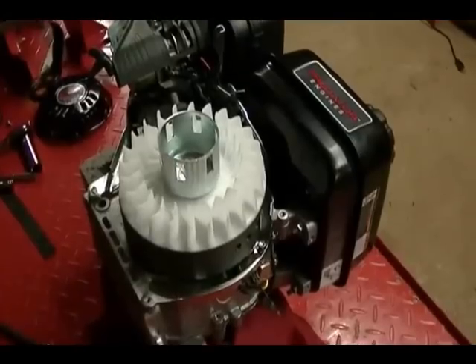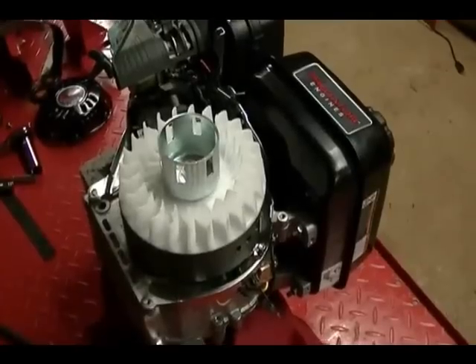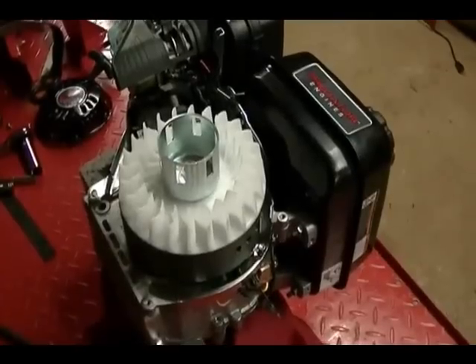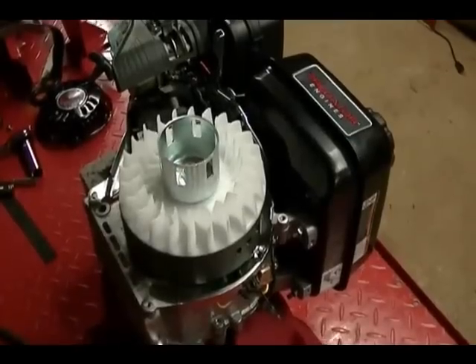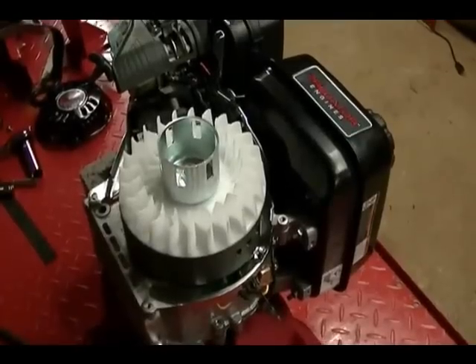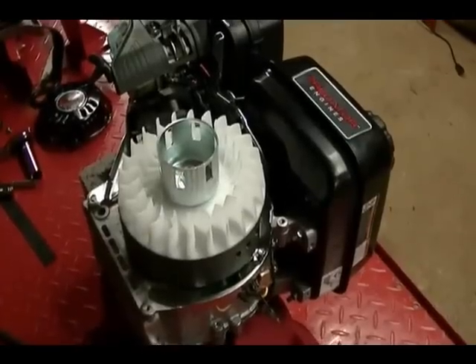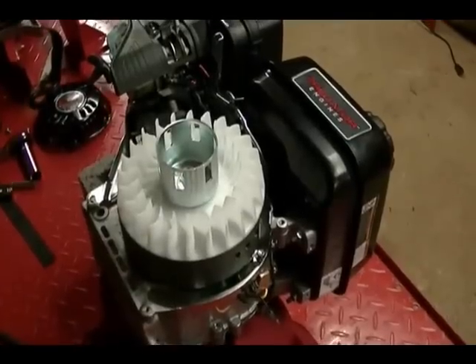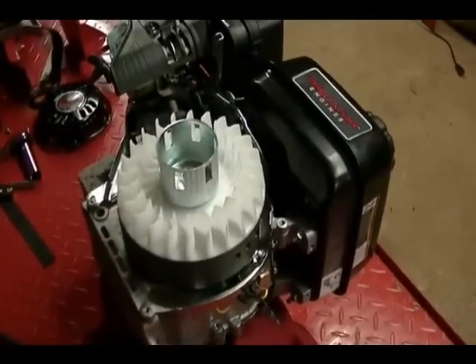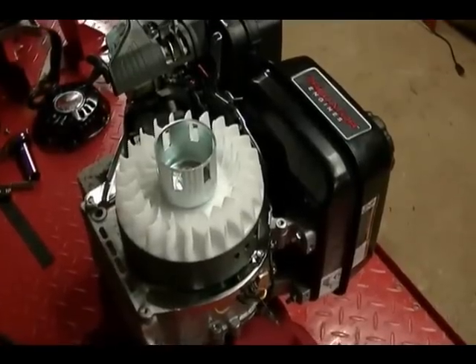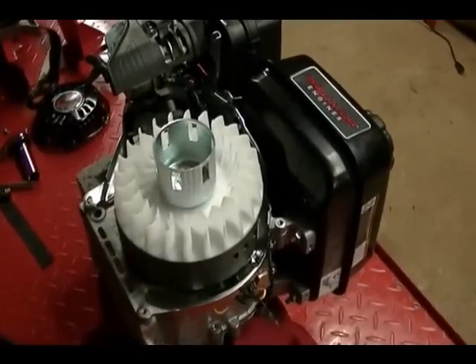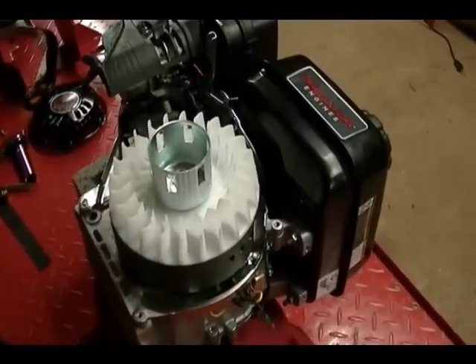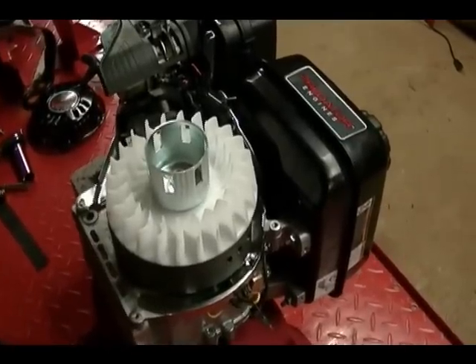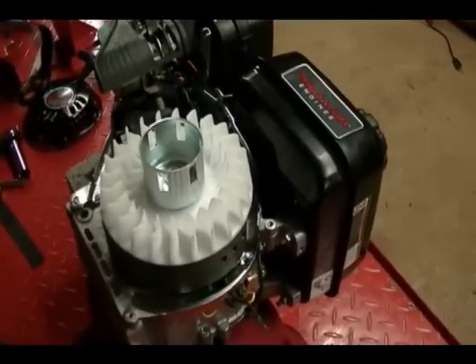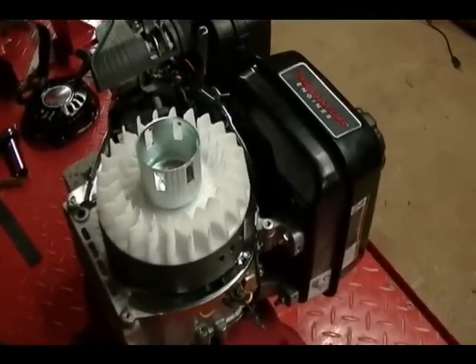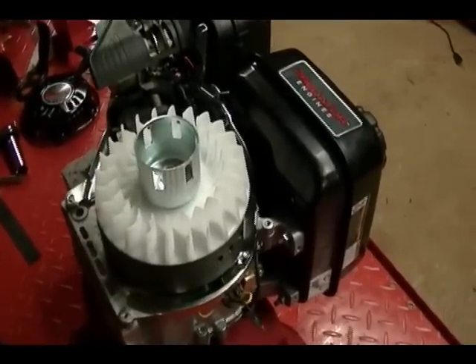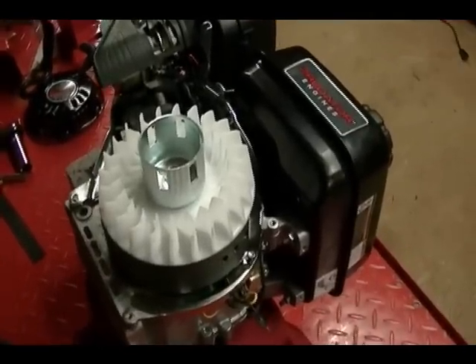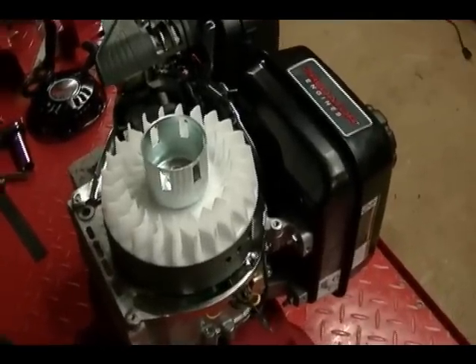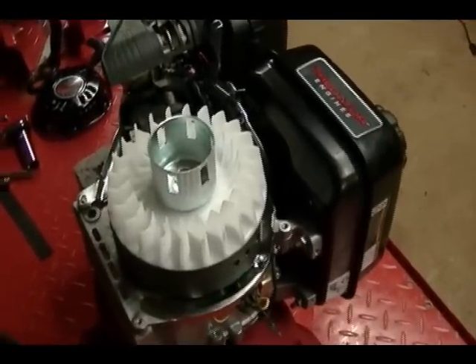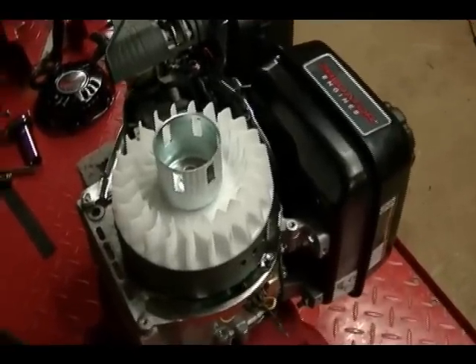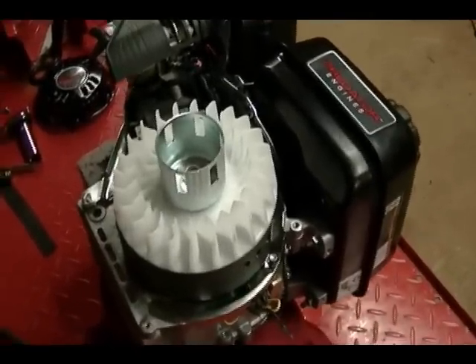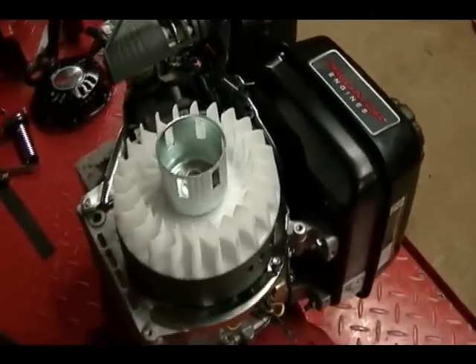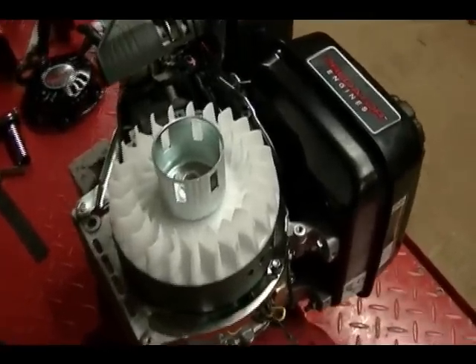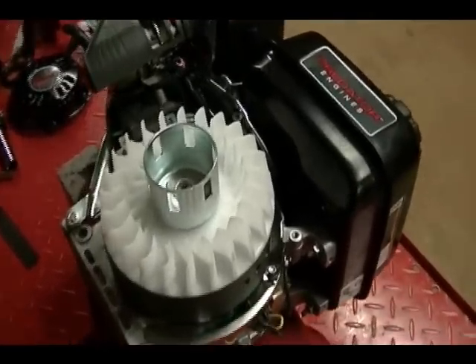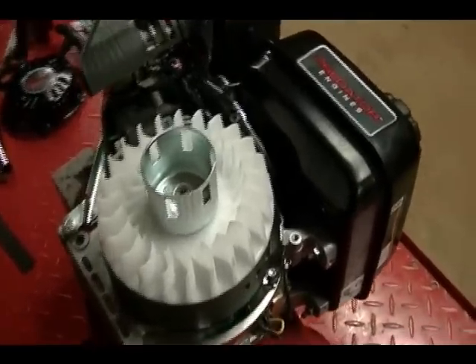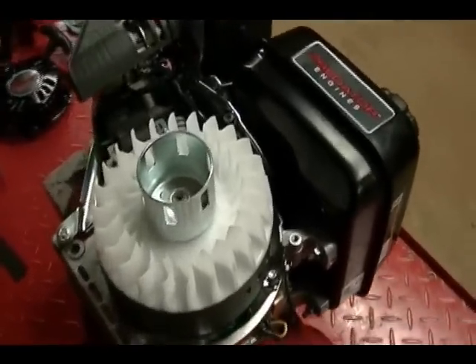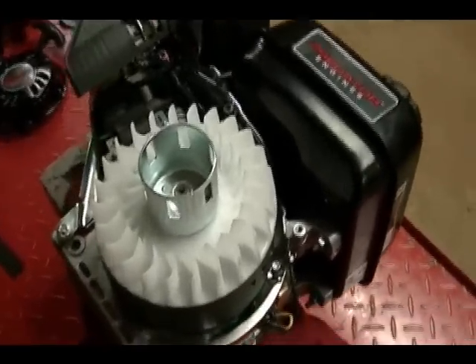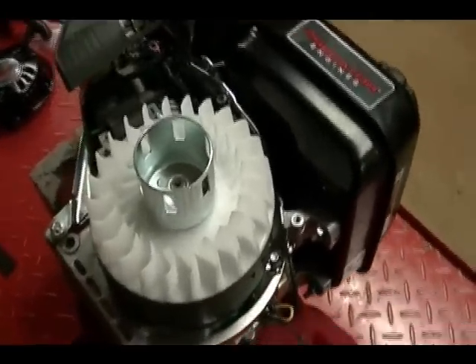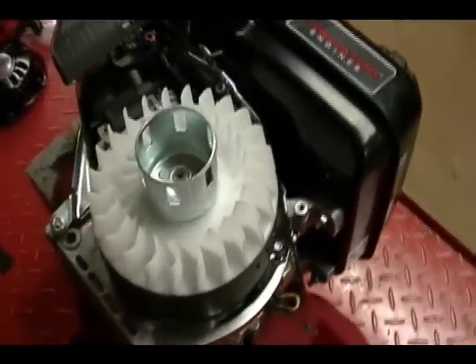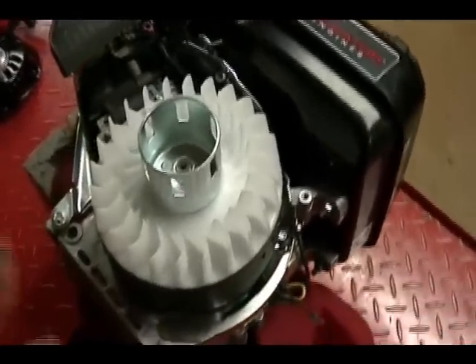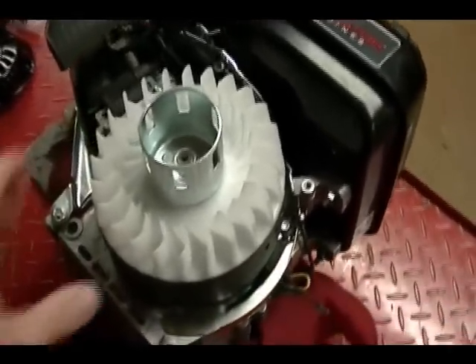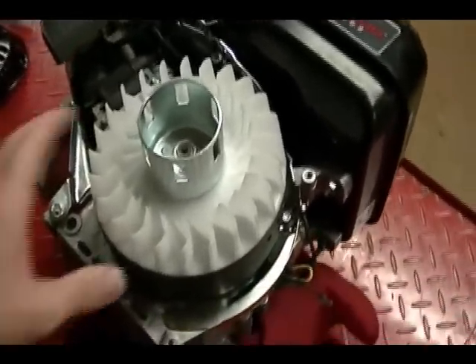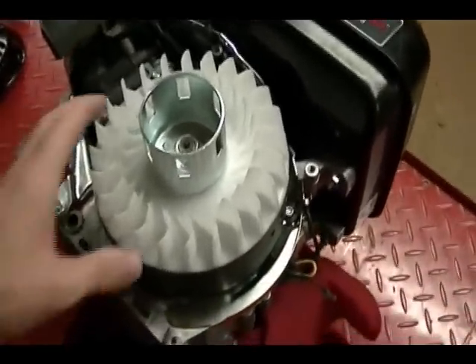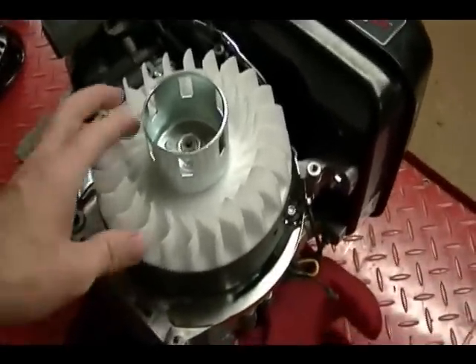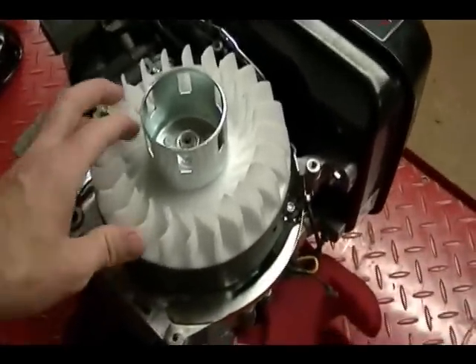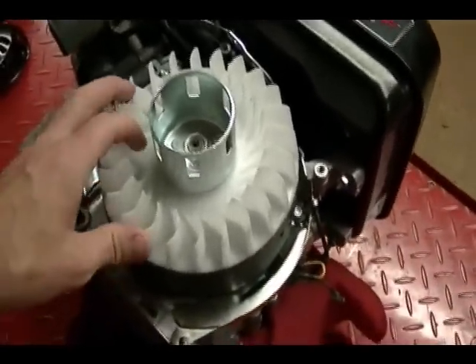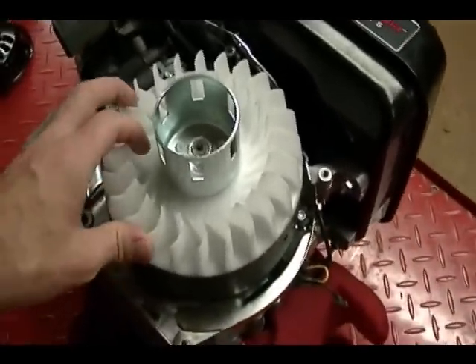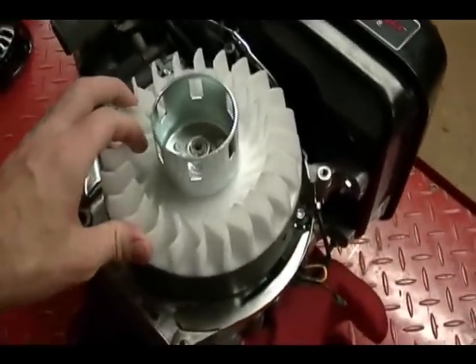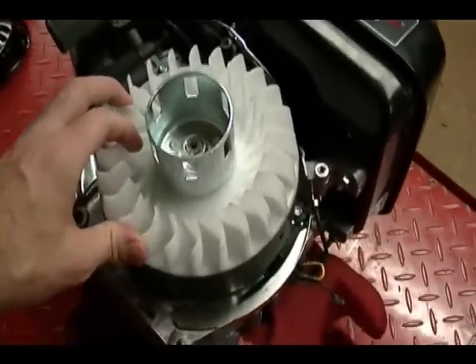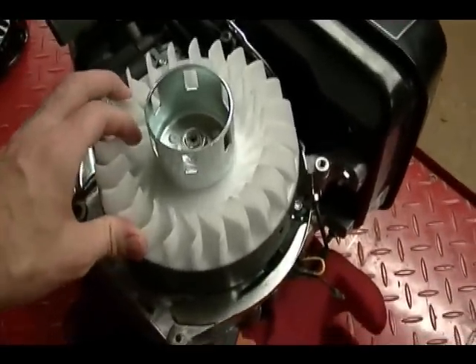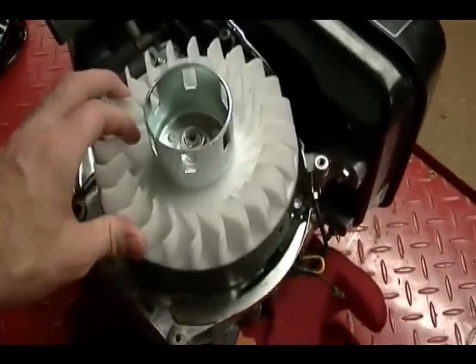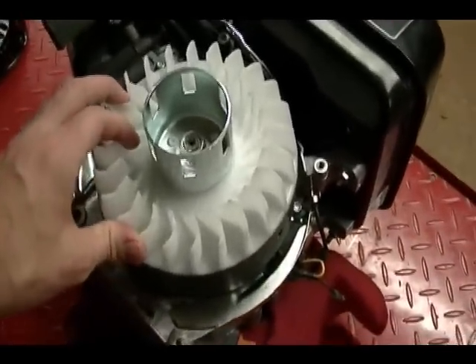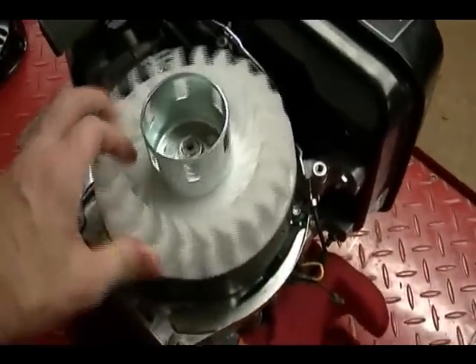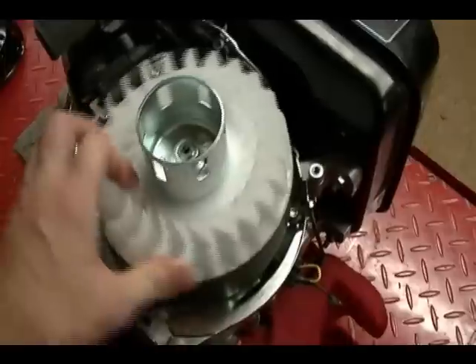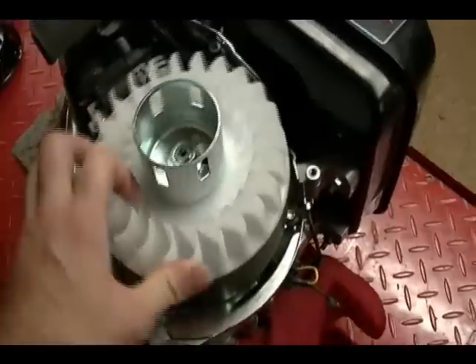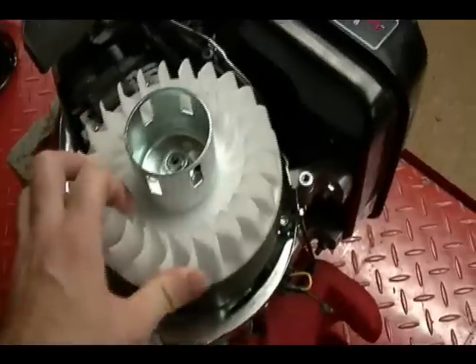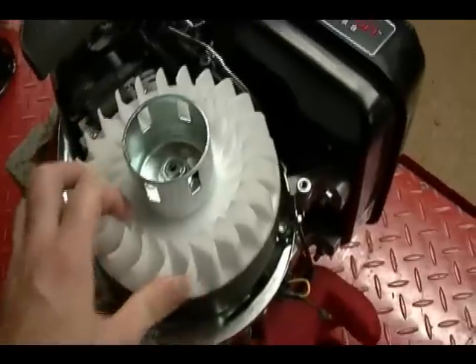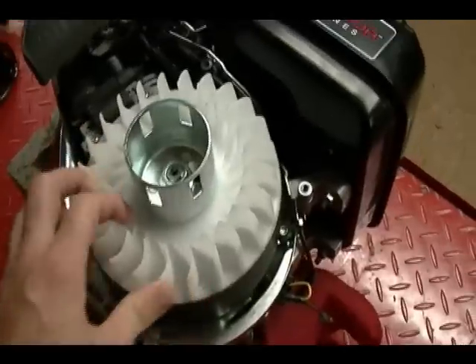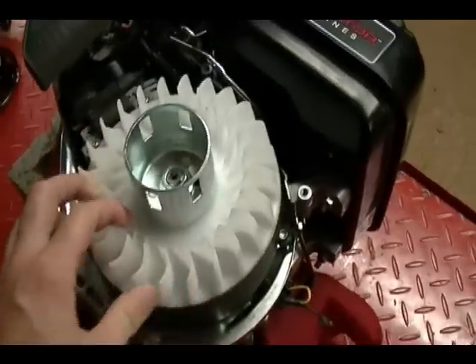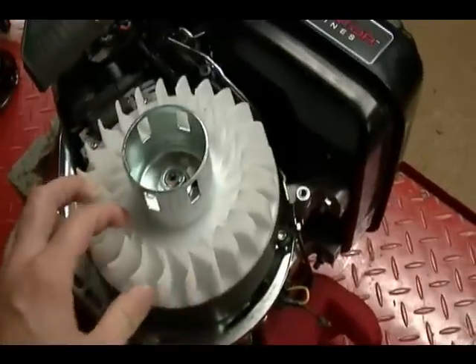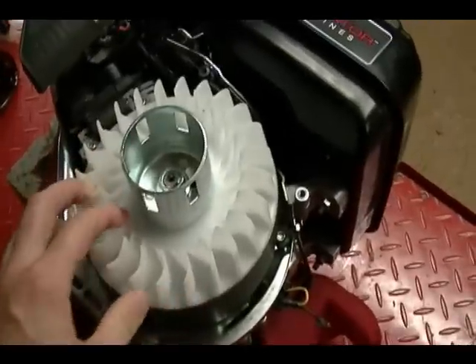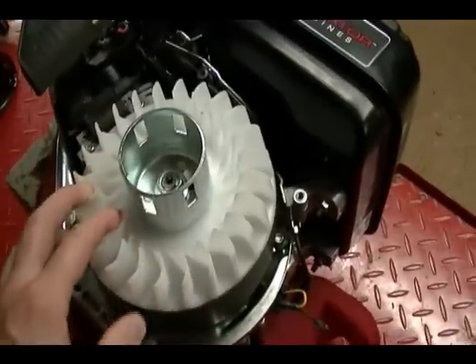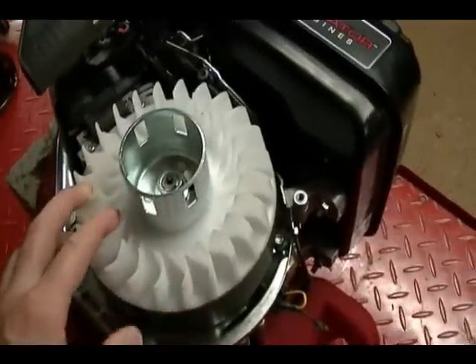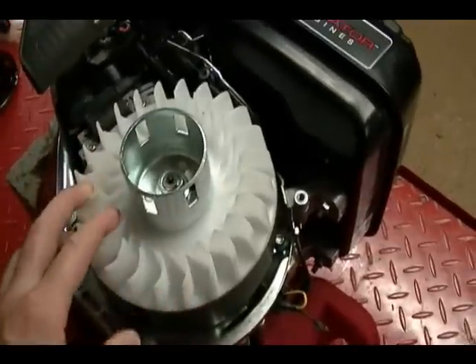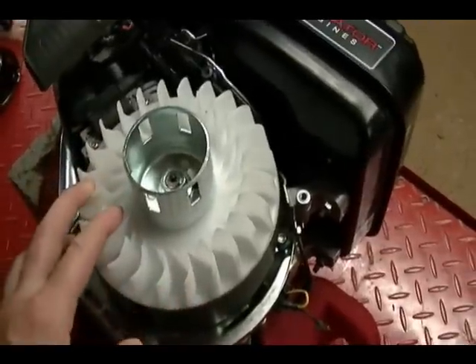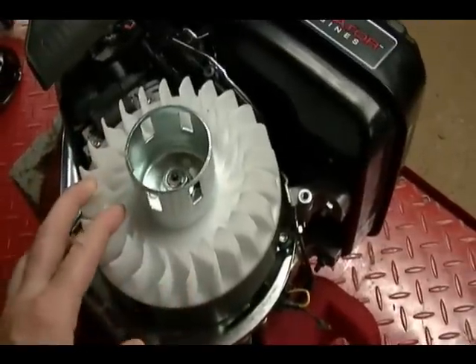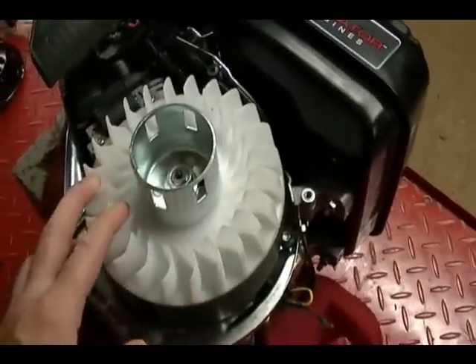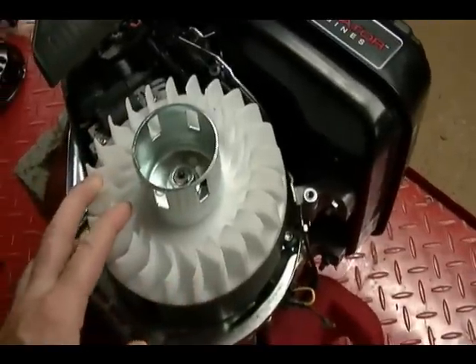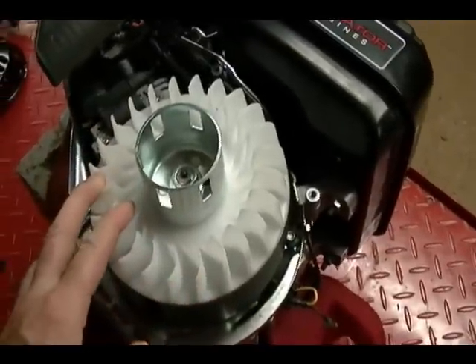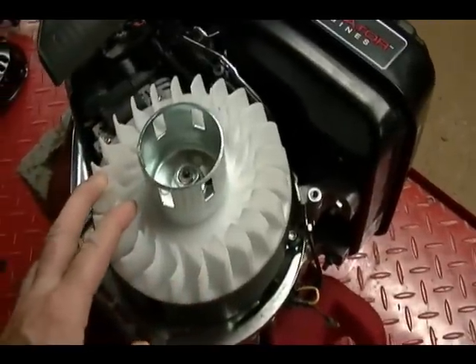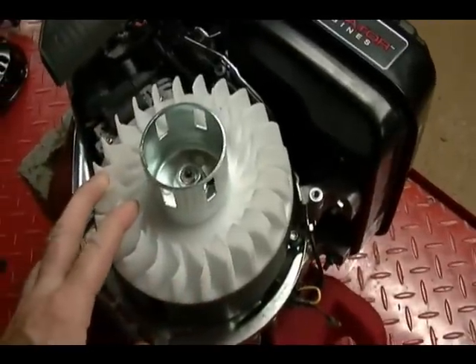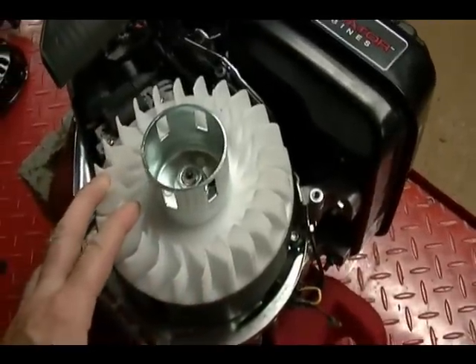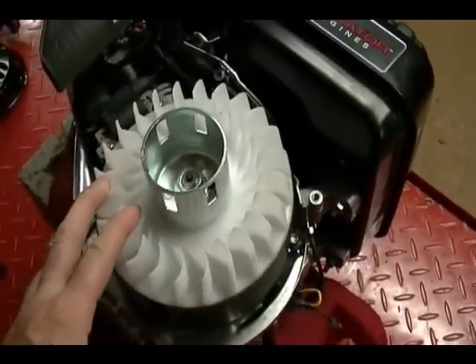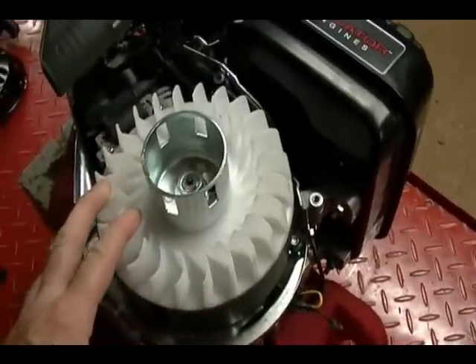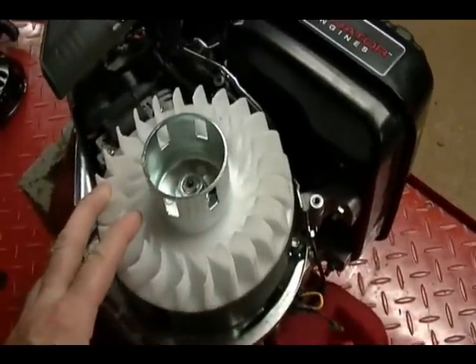In this video I'm going to show you how to remove a flywheel from a small engine without using a flywheel puller.